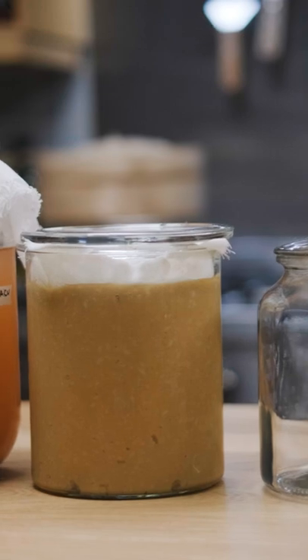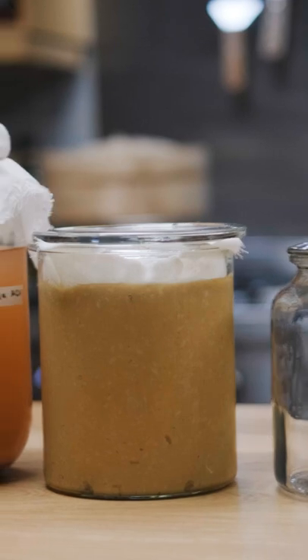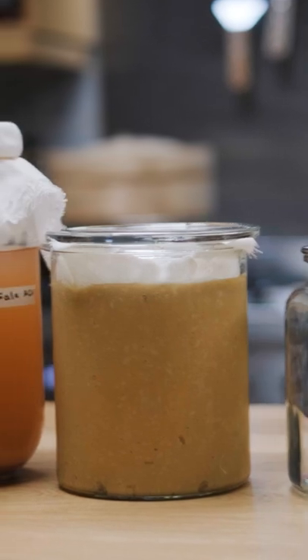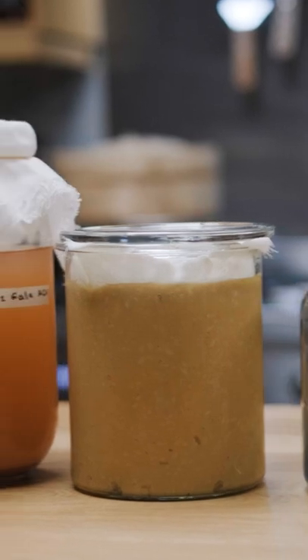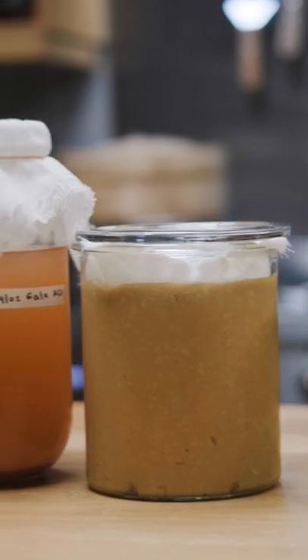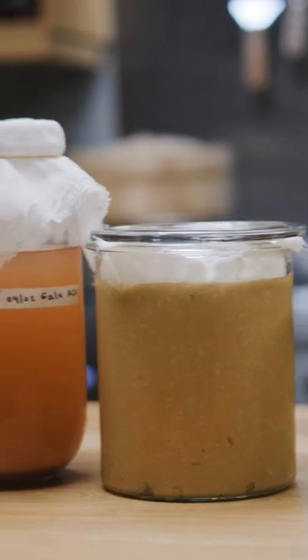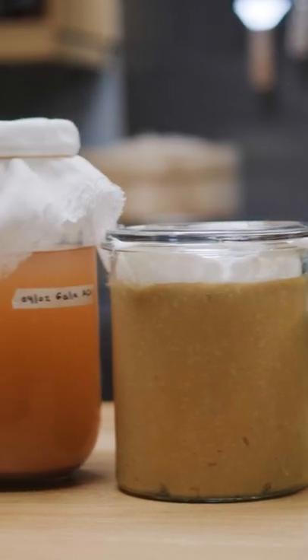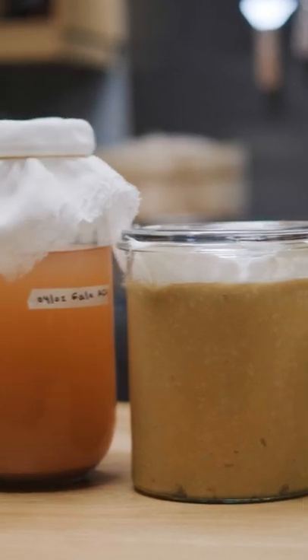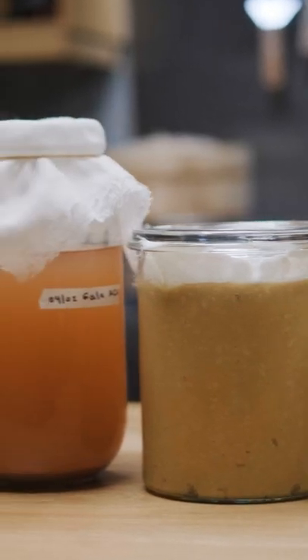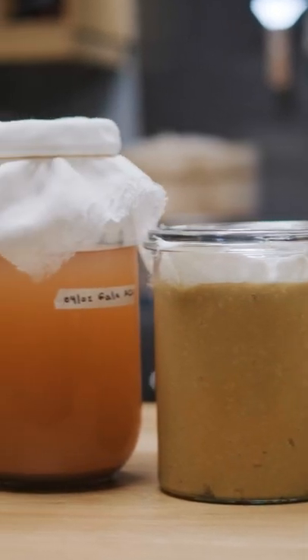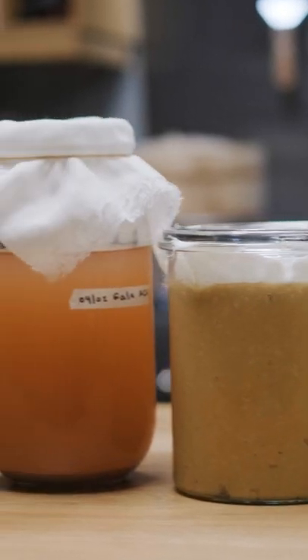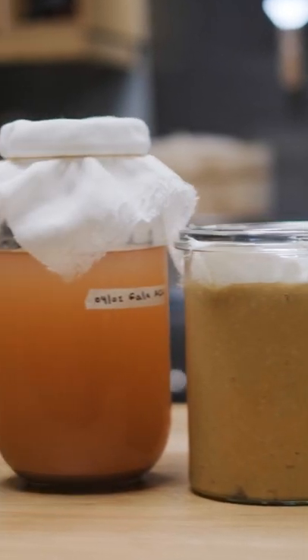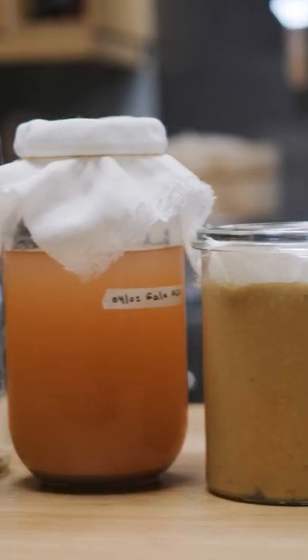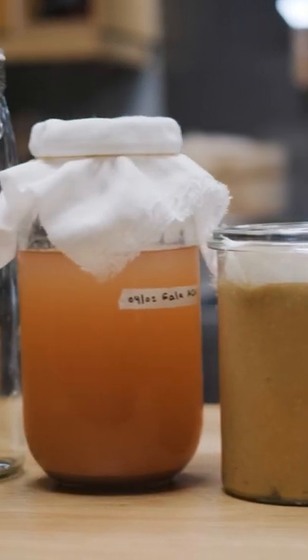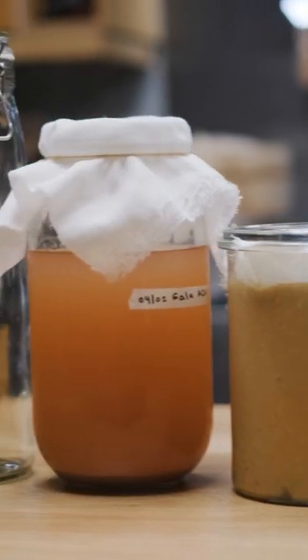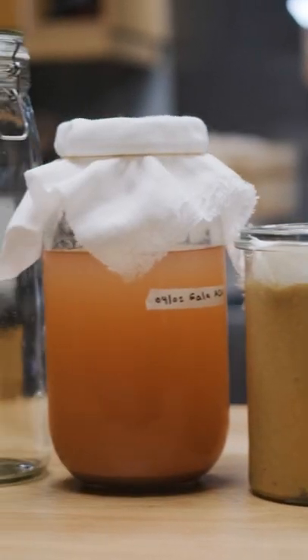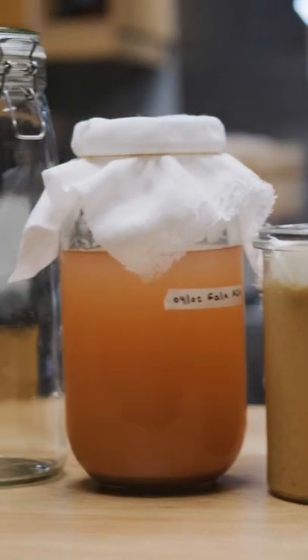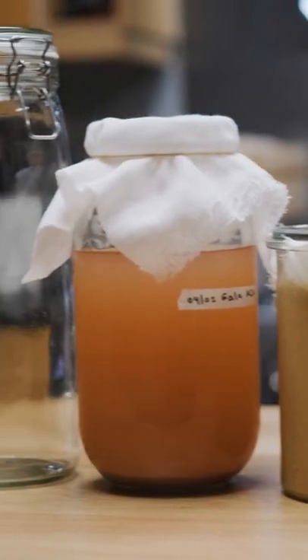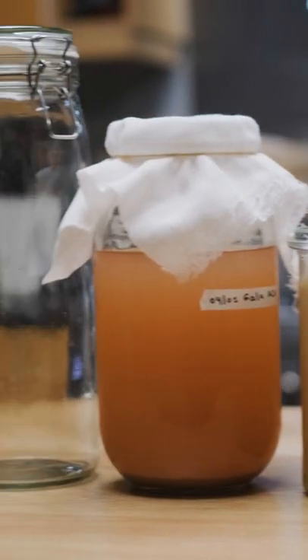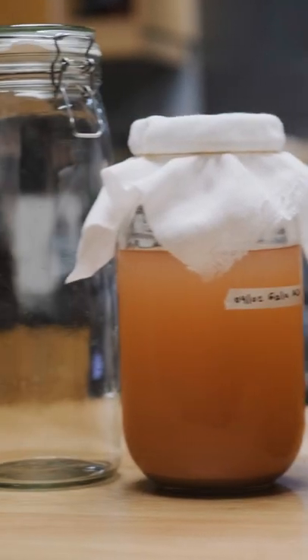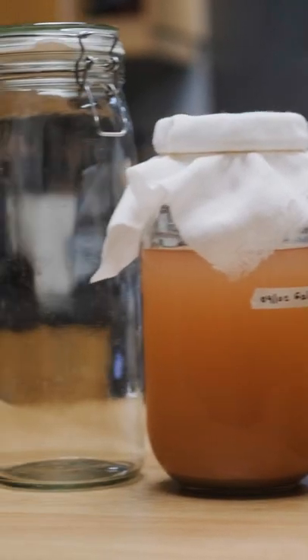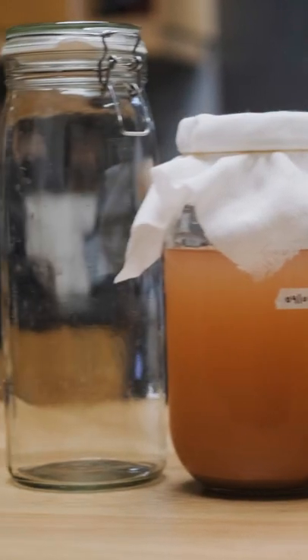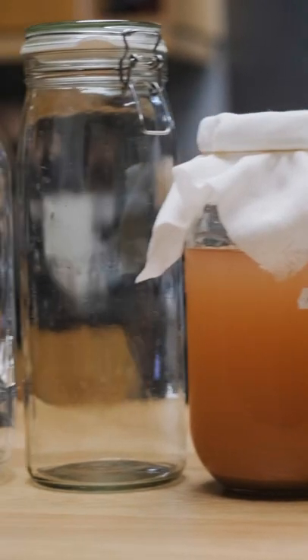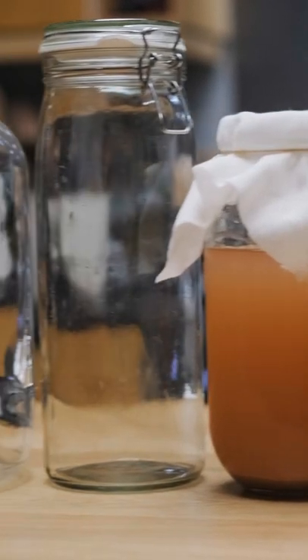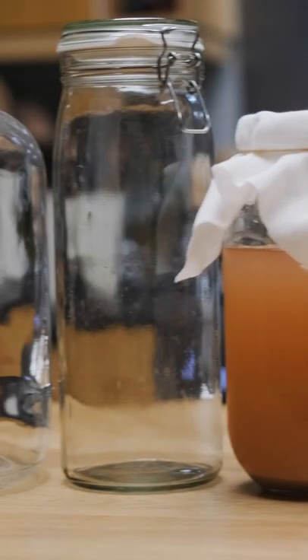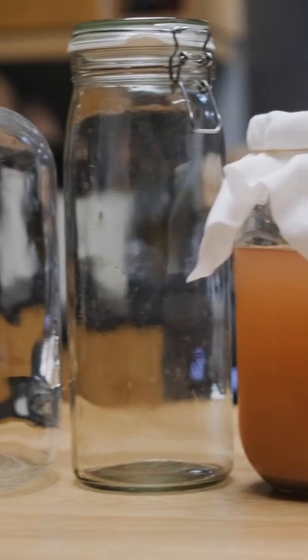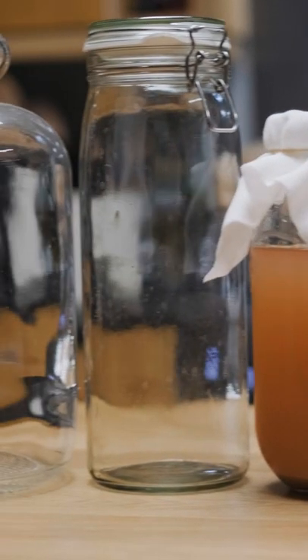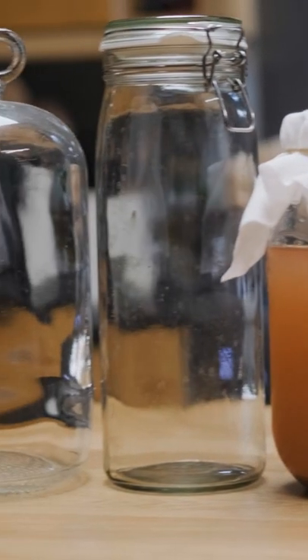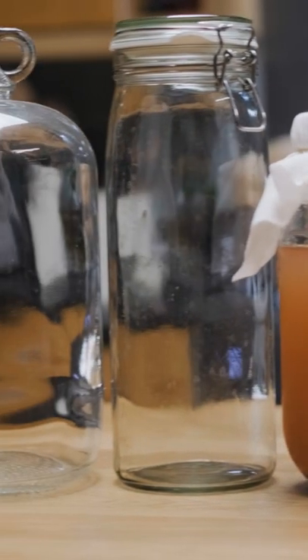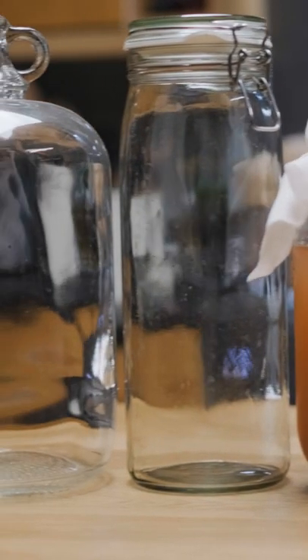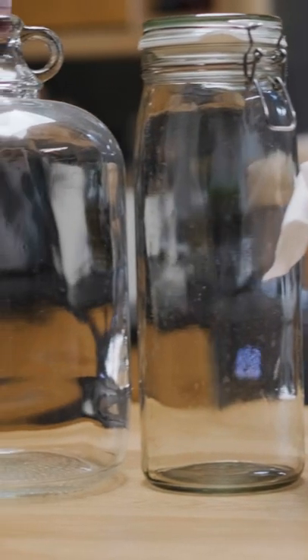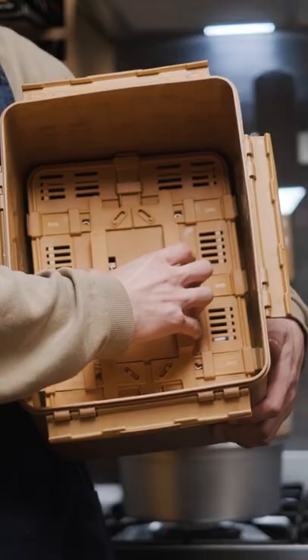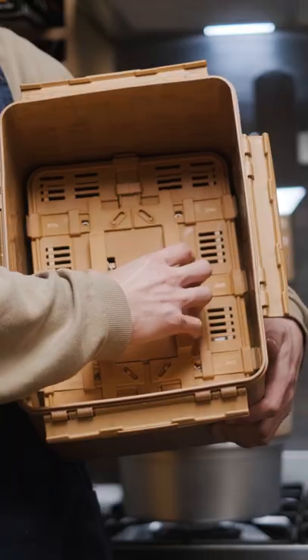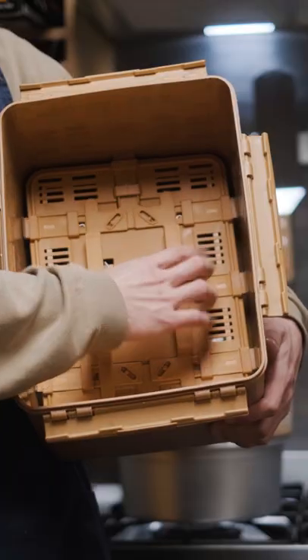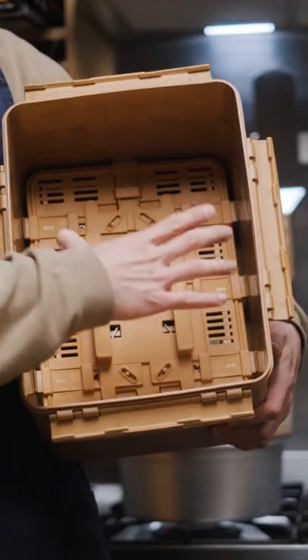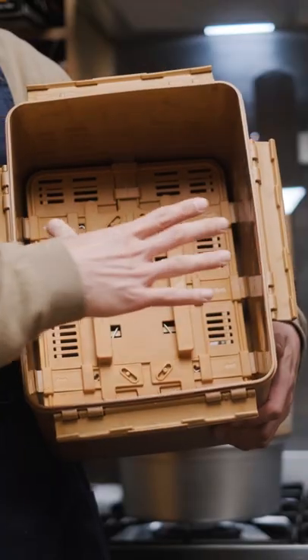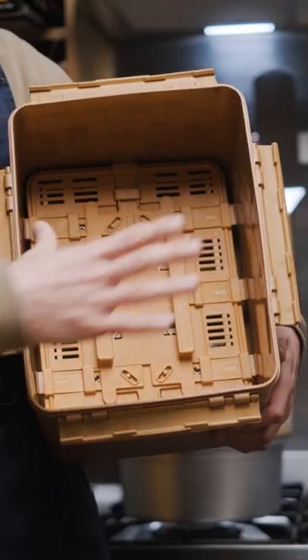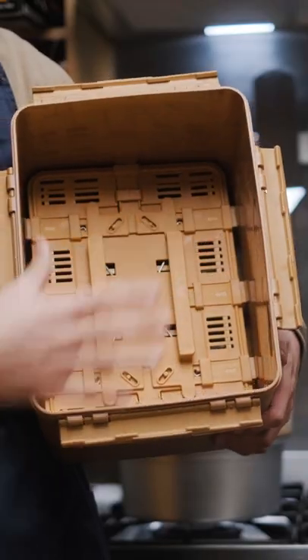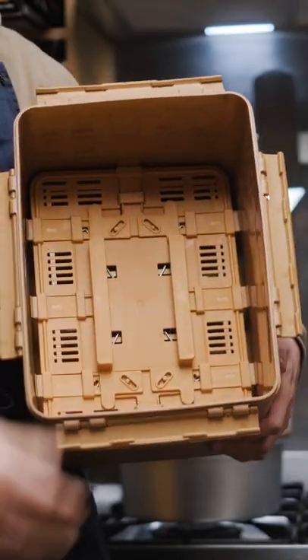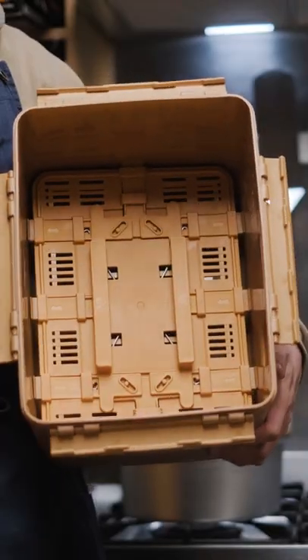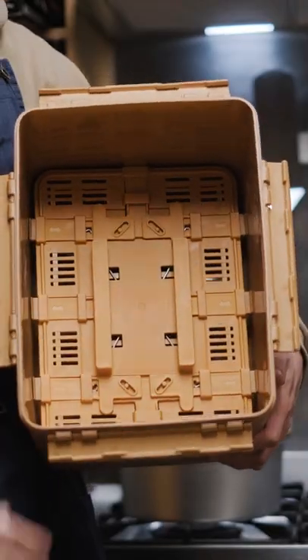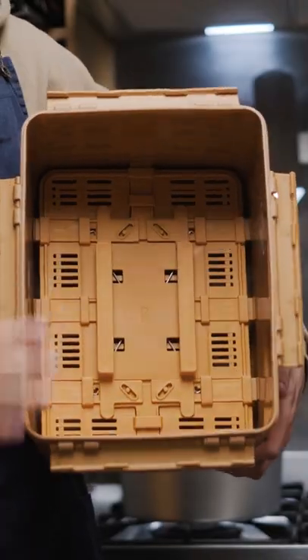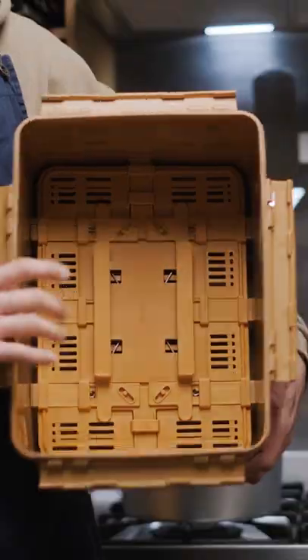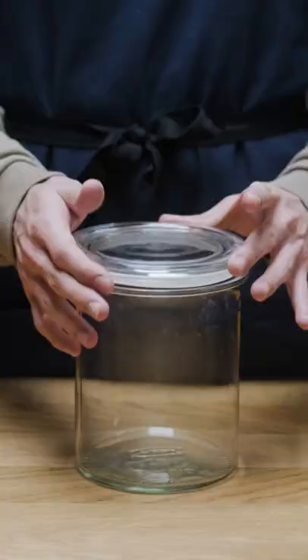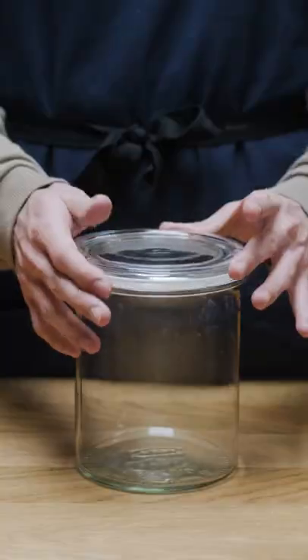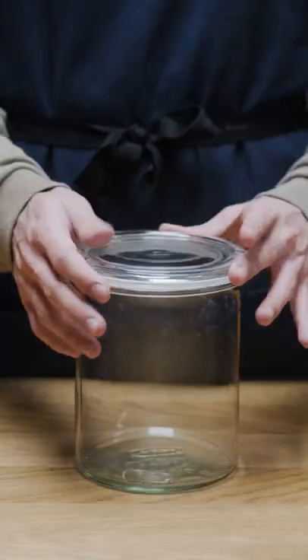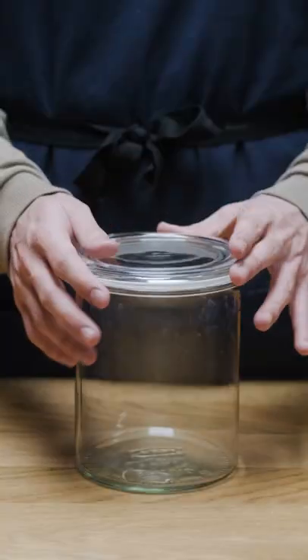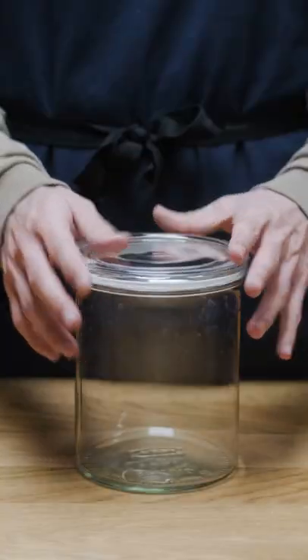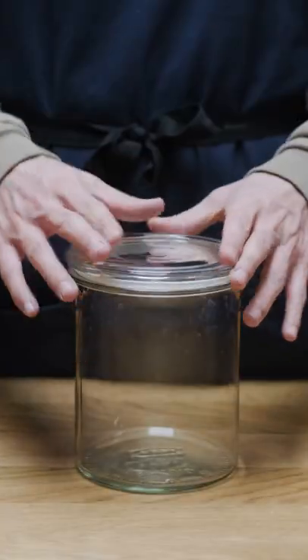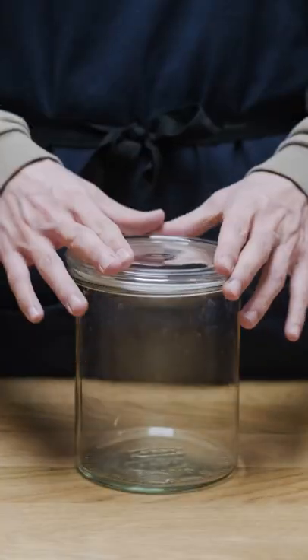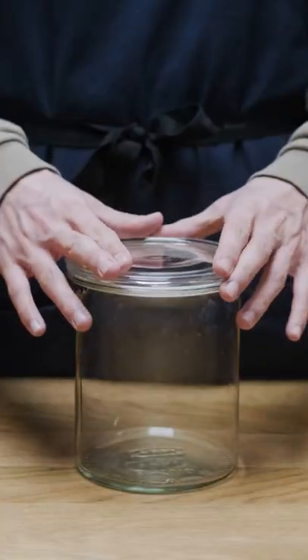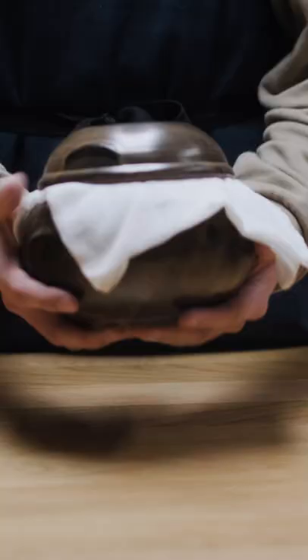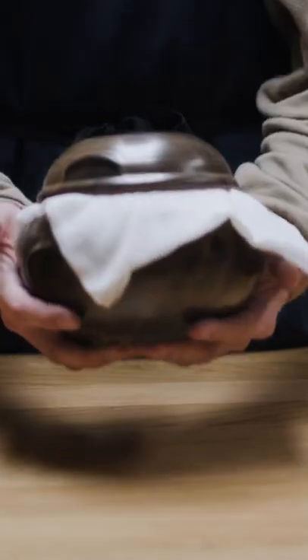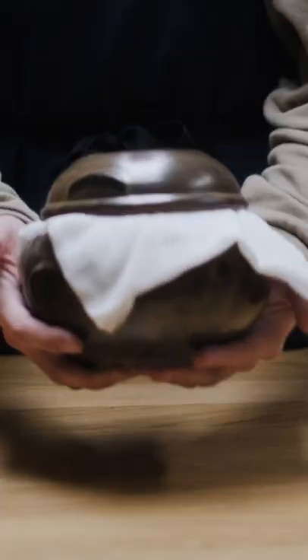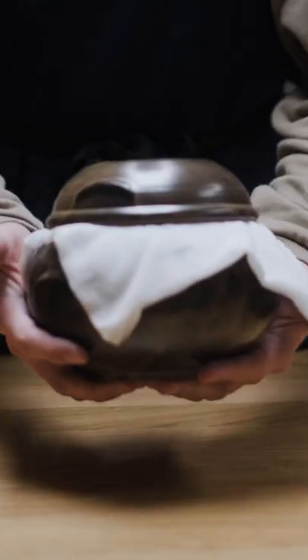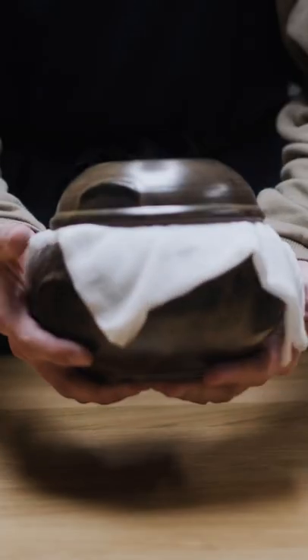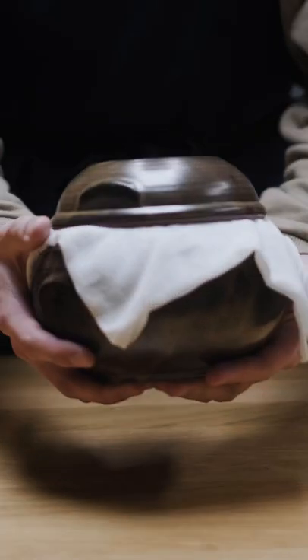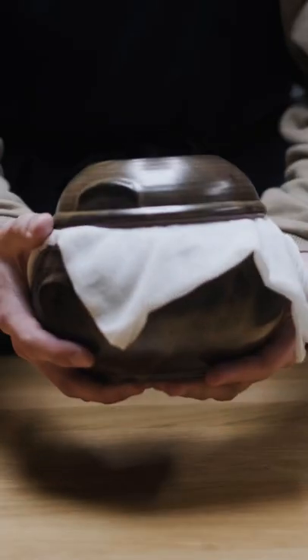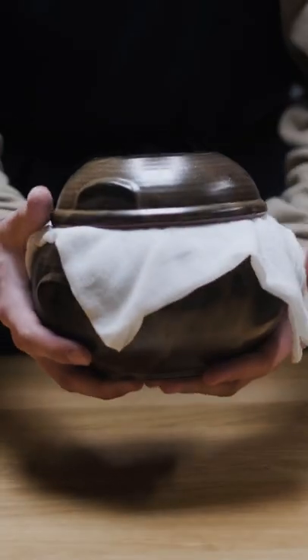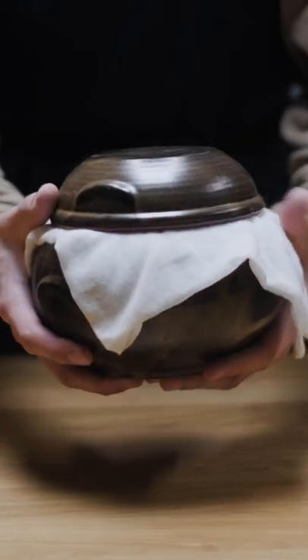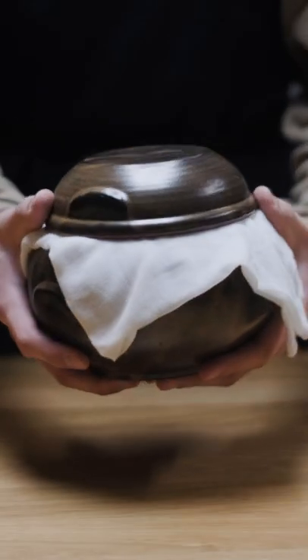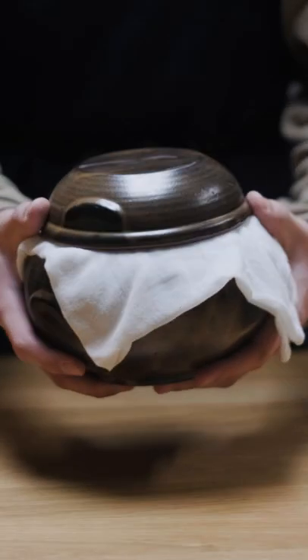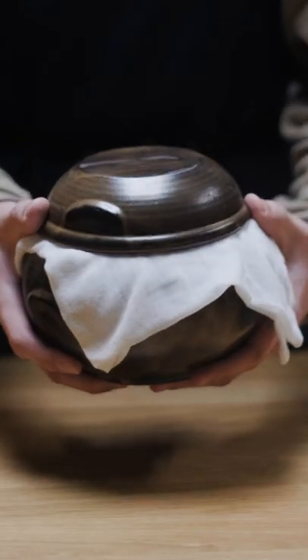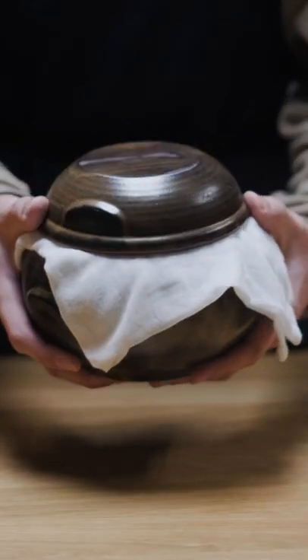Let's talk about some of my top essentials for fermenting. First up we have fermenting vessels — I use a mixture of food grade plastic, glass, and earthenware, and it all depends on what I'm fermenting.